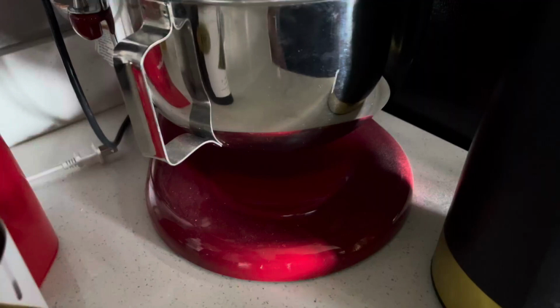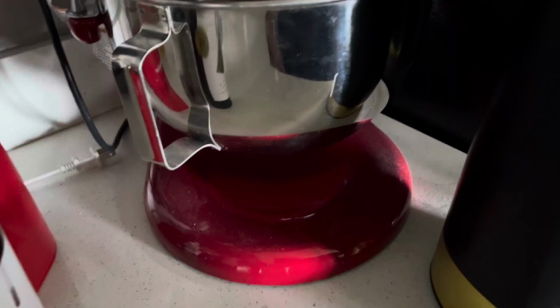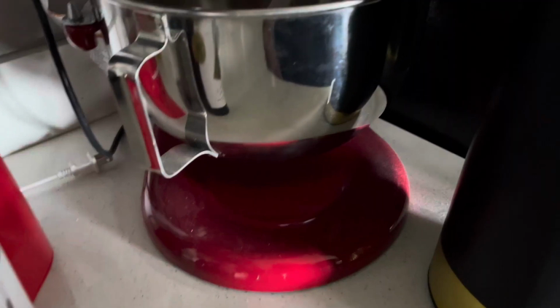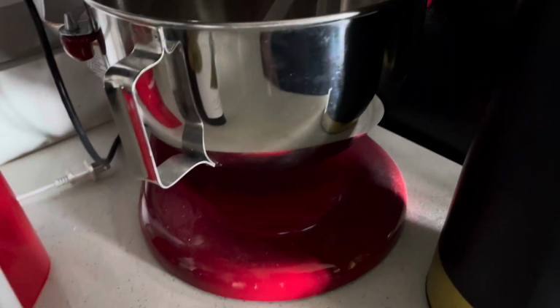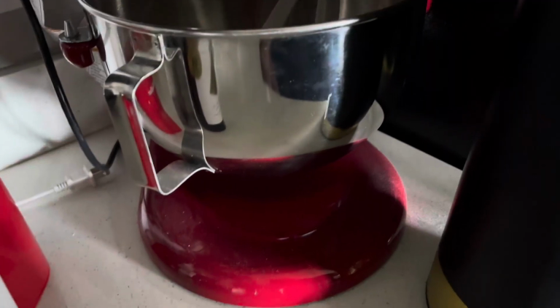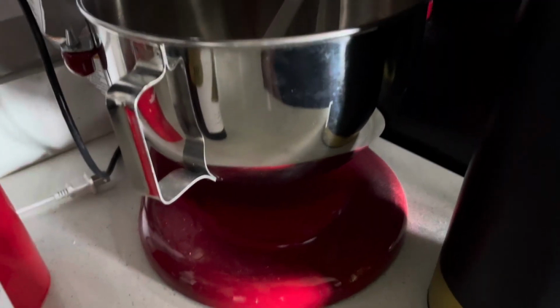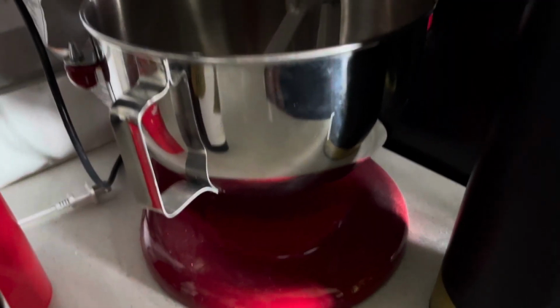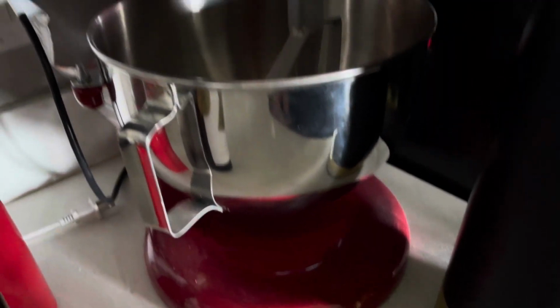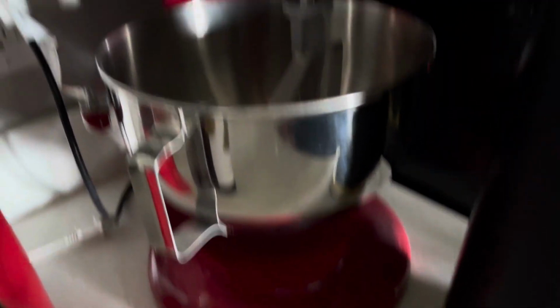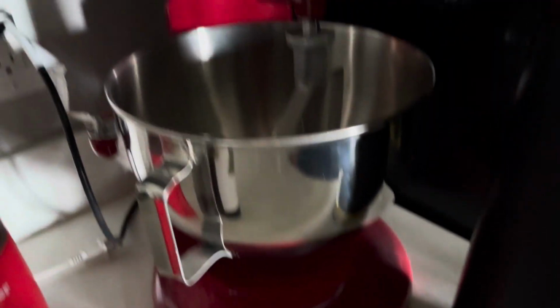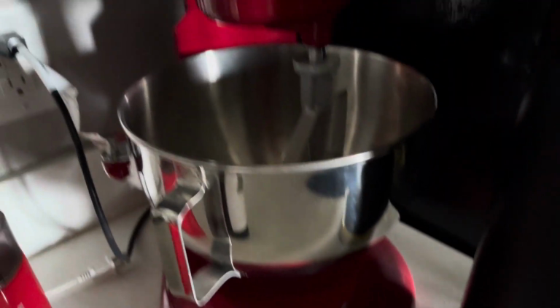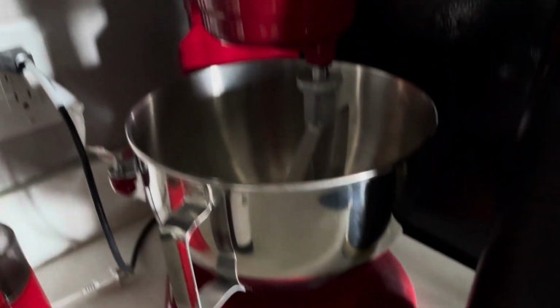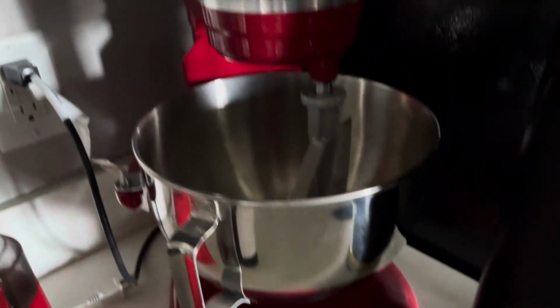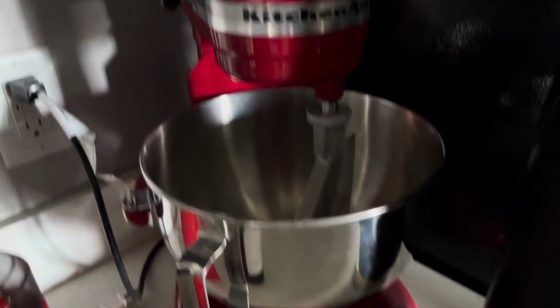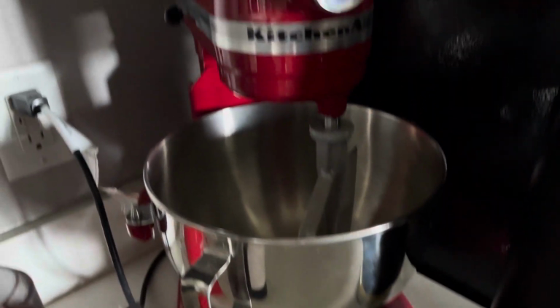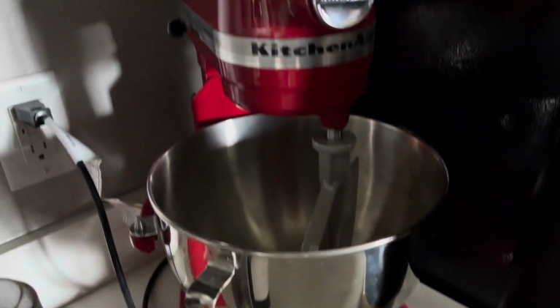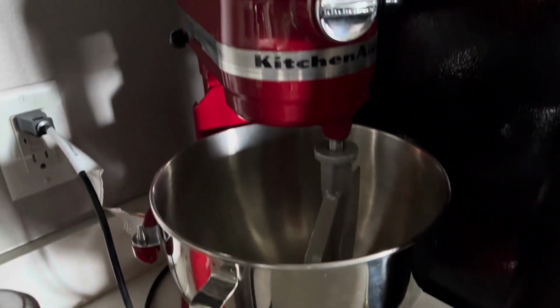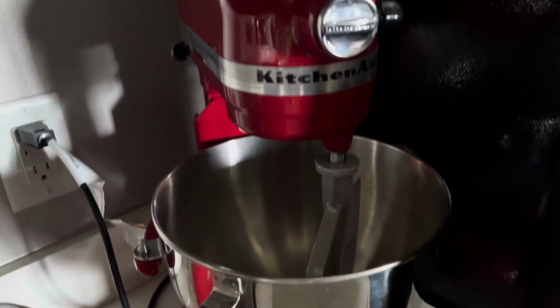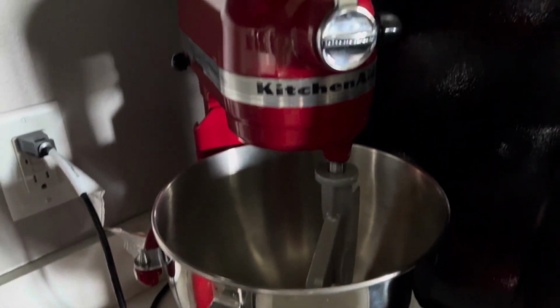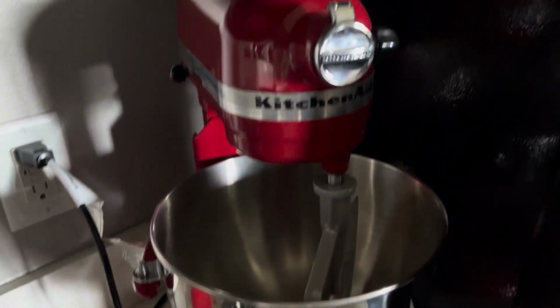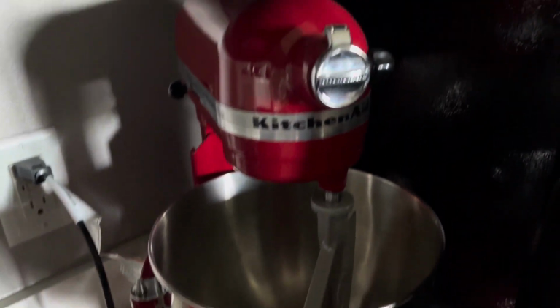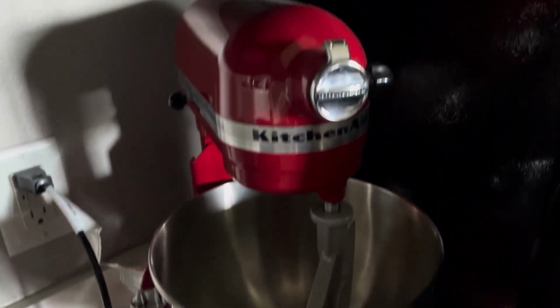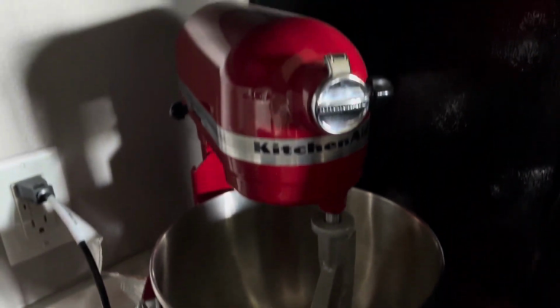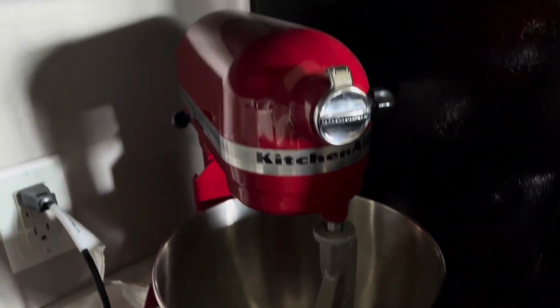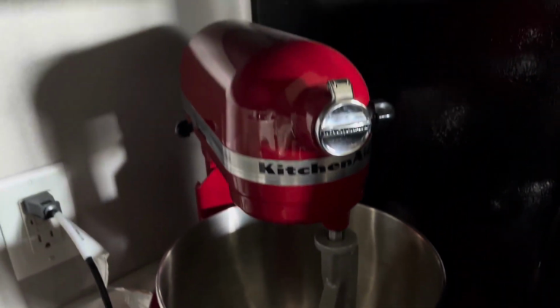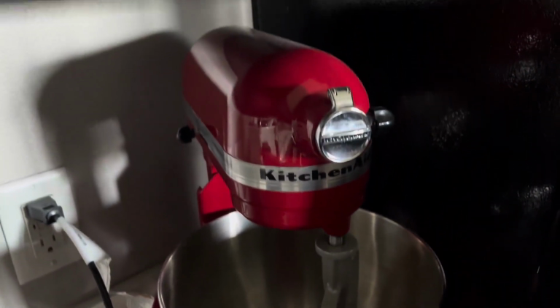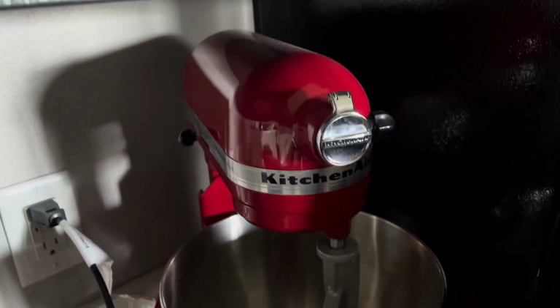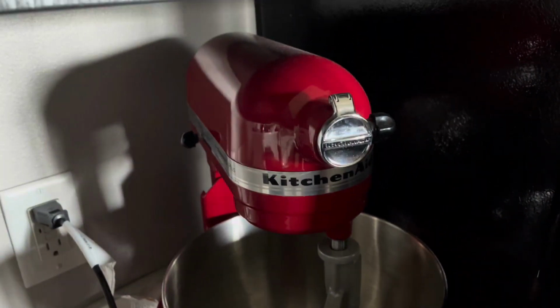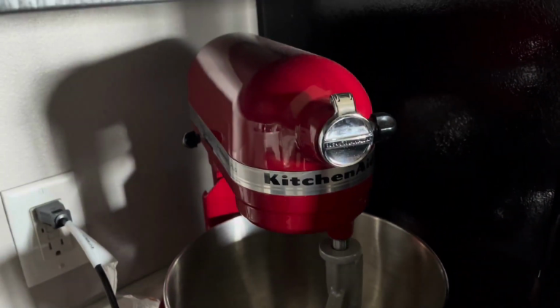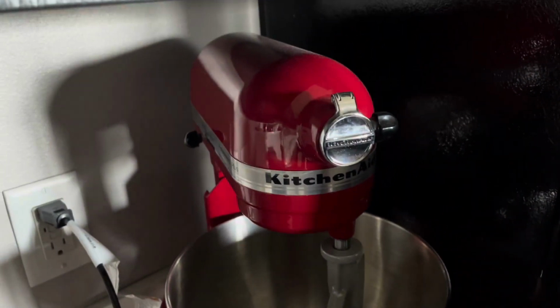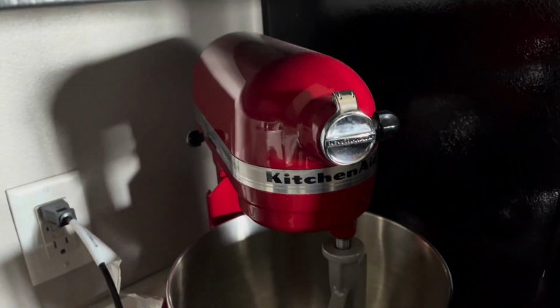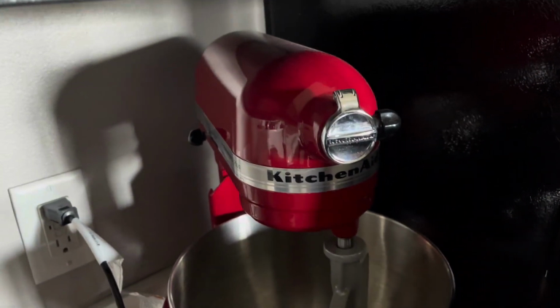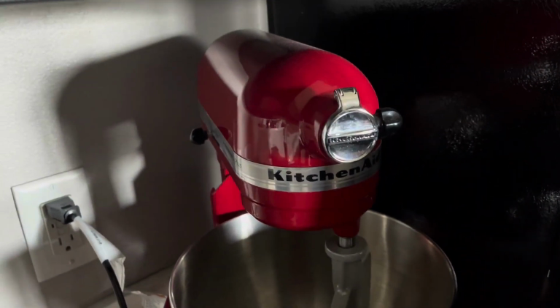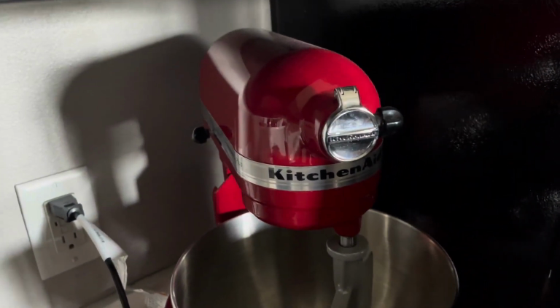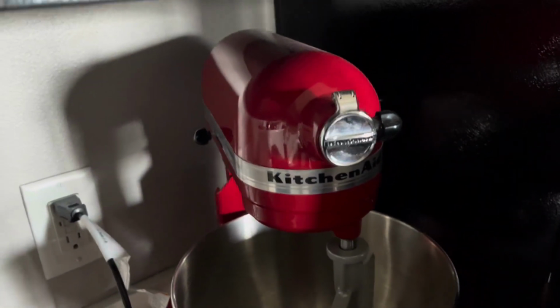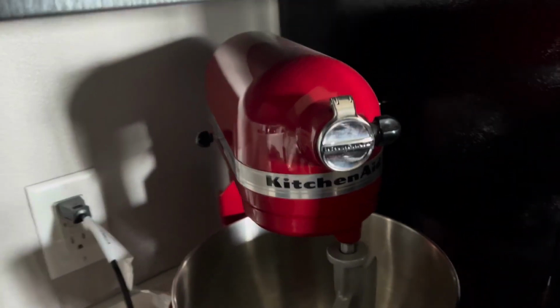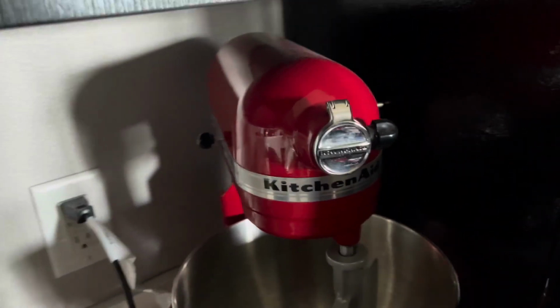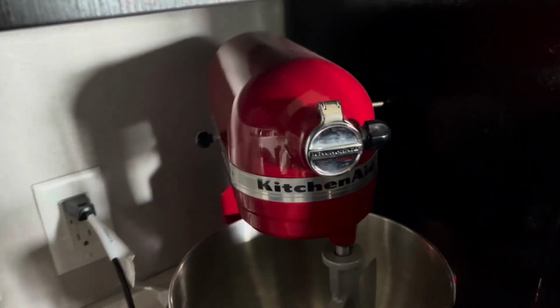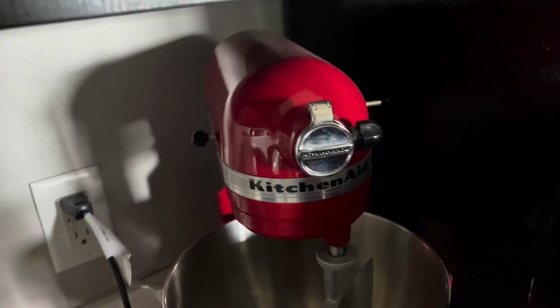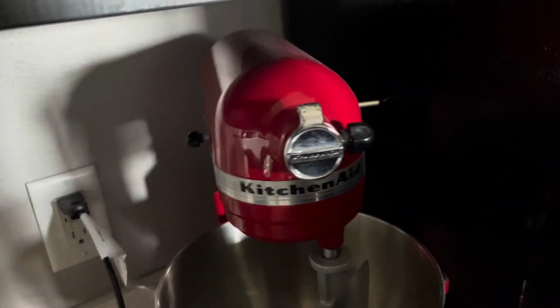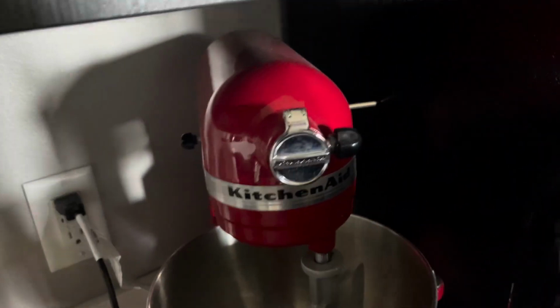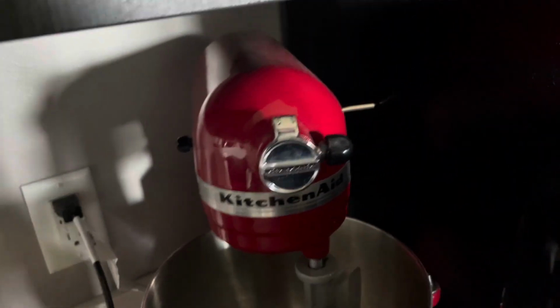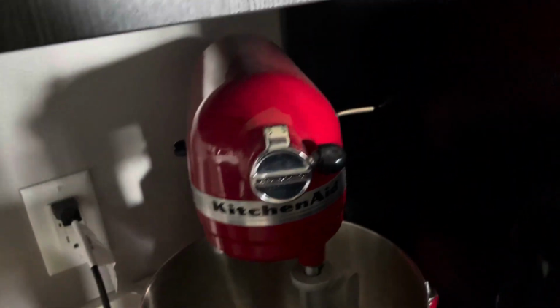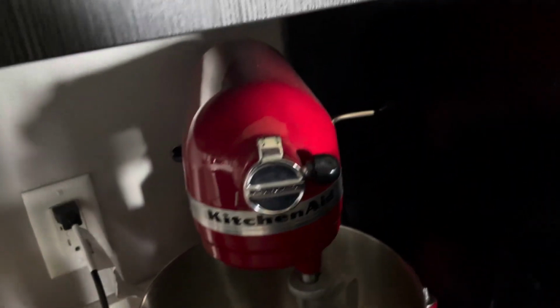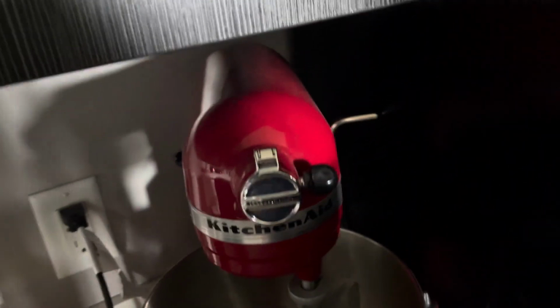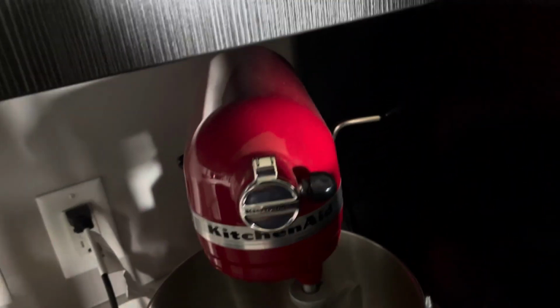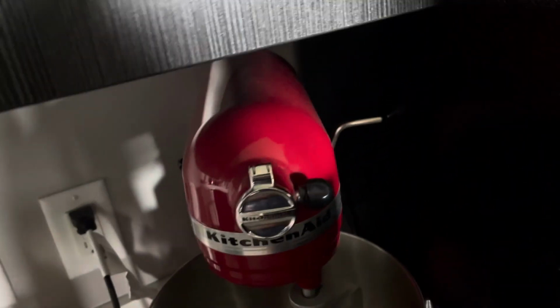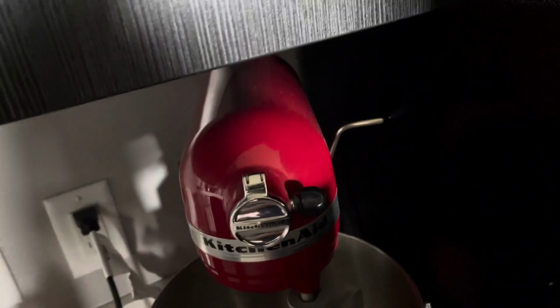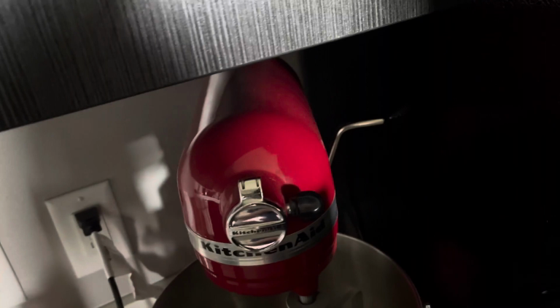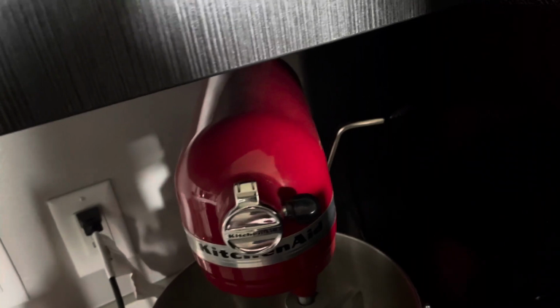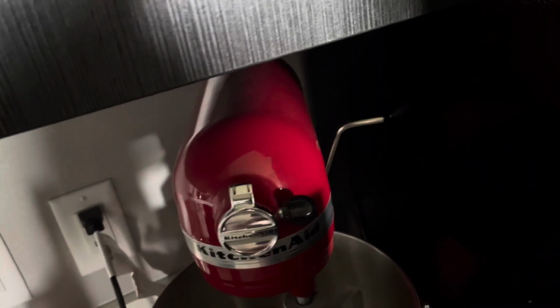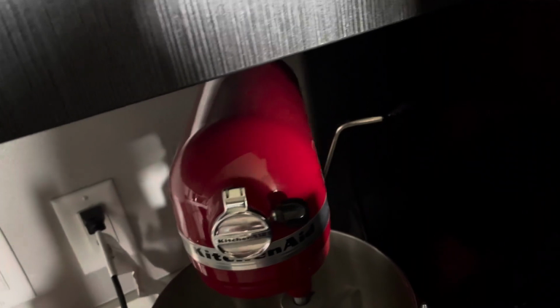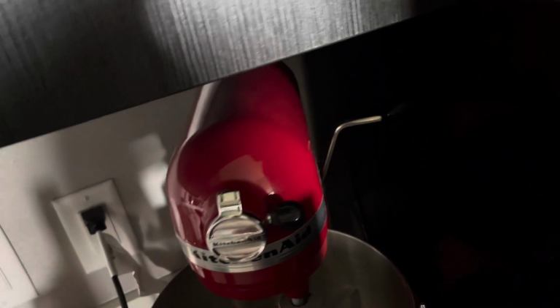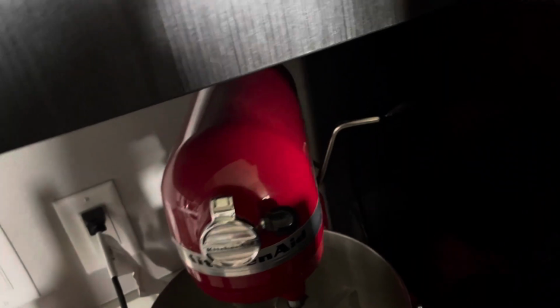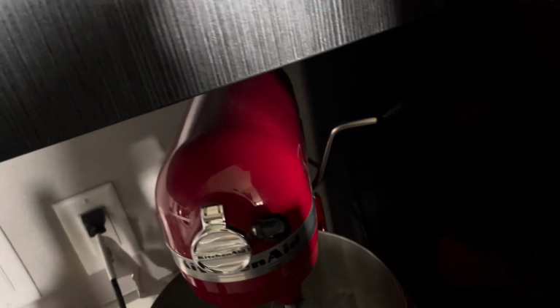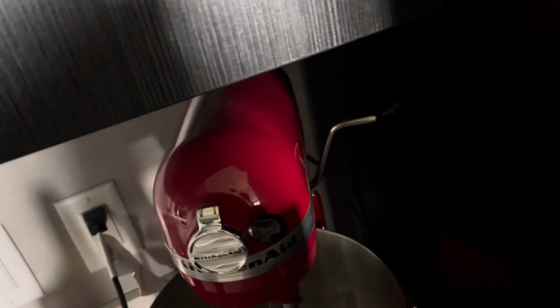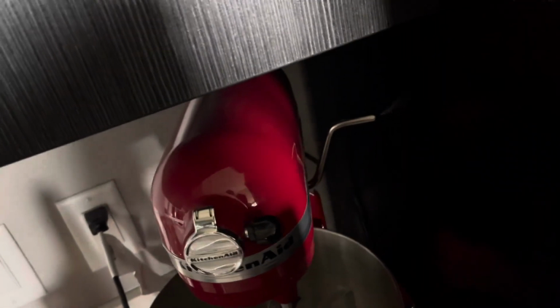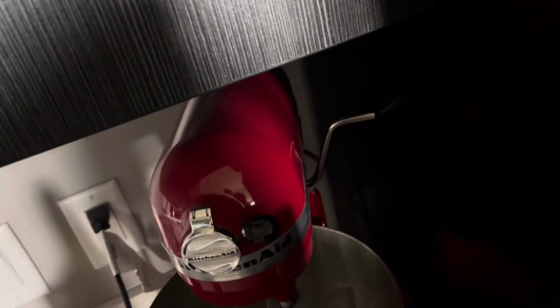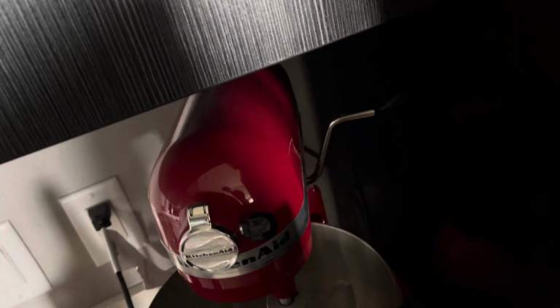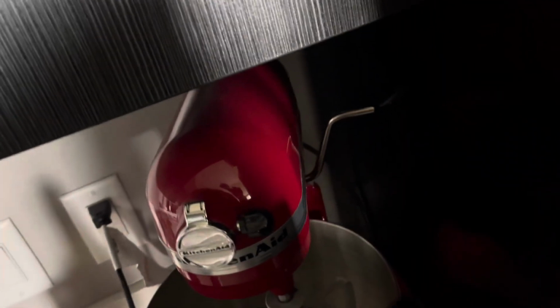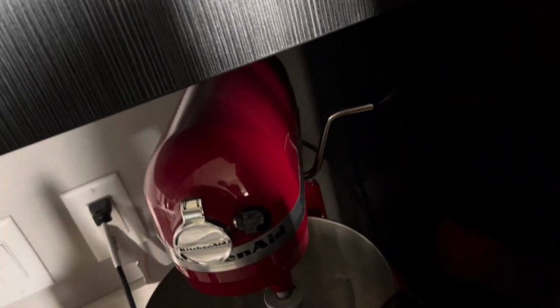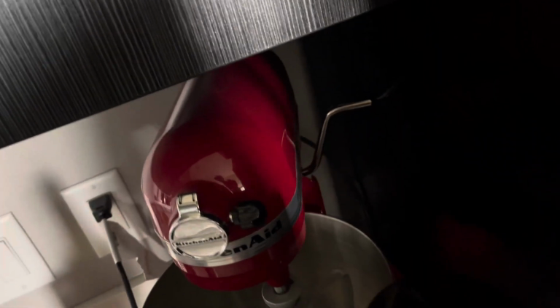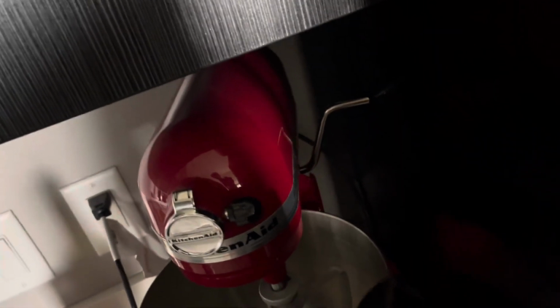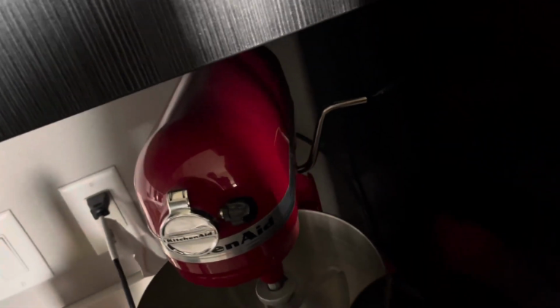Let me tell you about why we love our new KitchenAid mixer. This thing looks great on the counter.